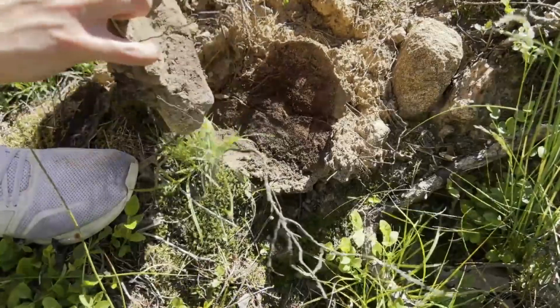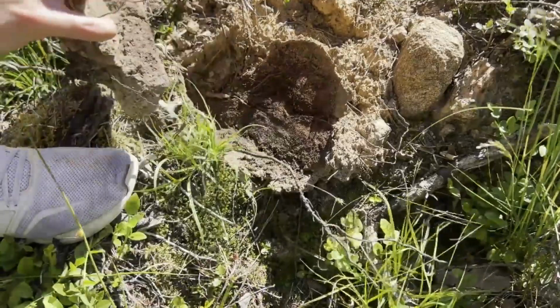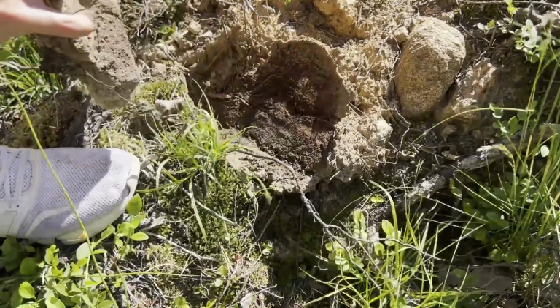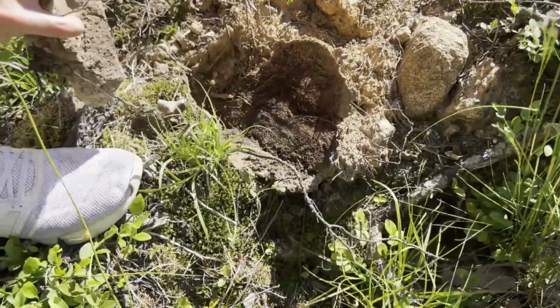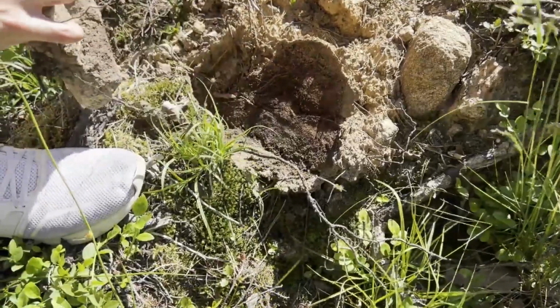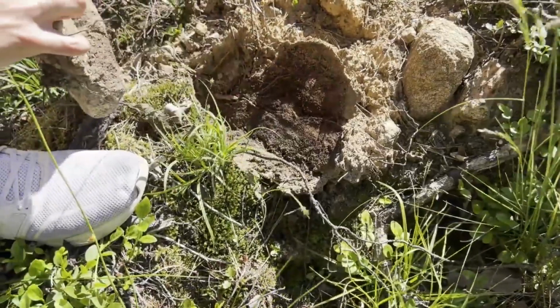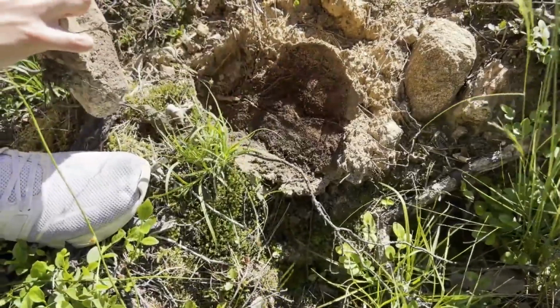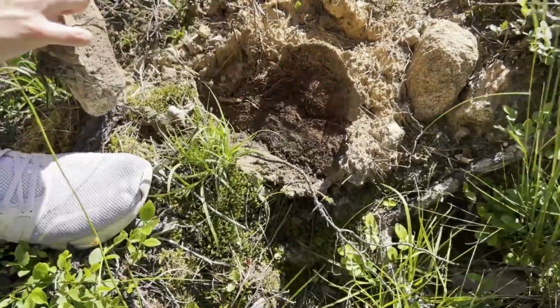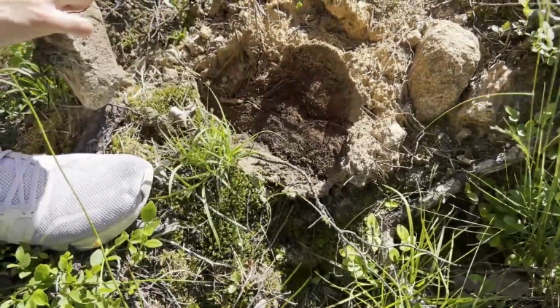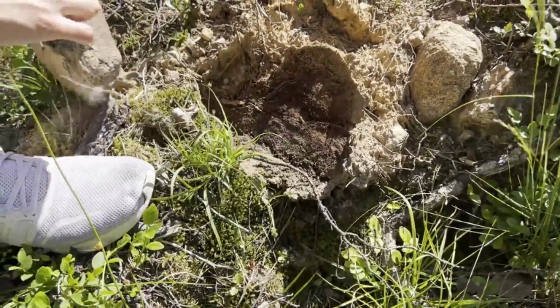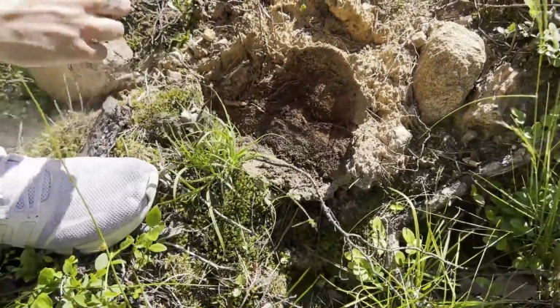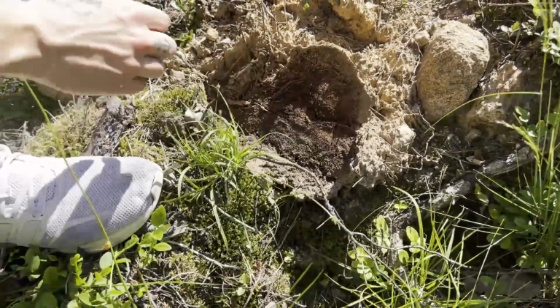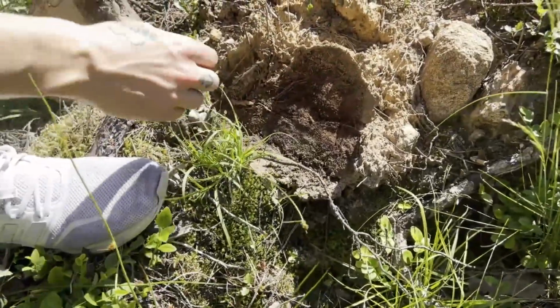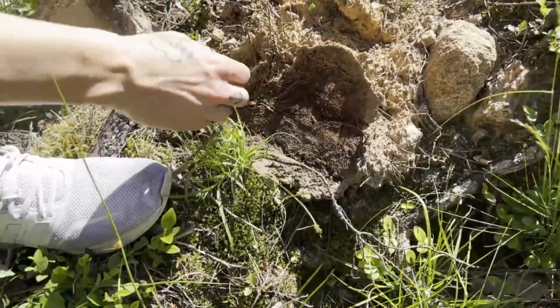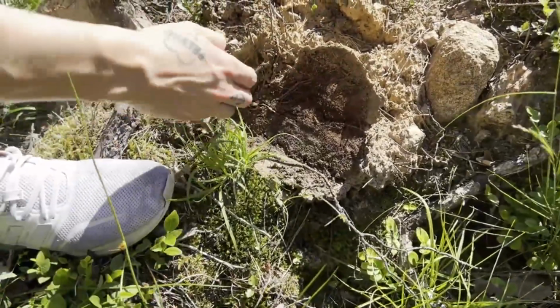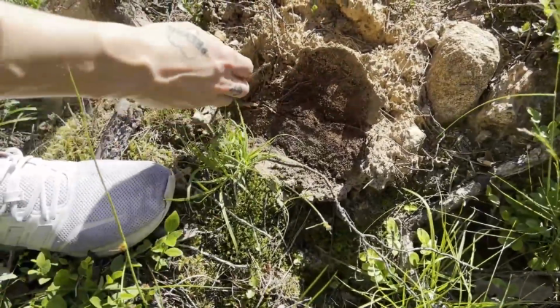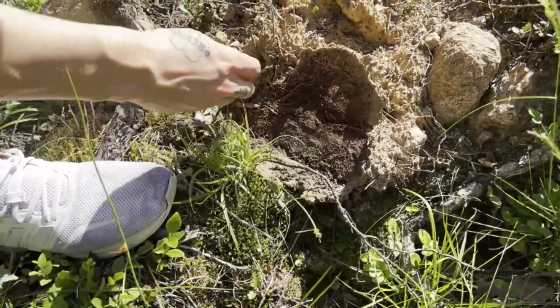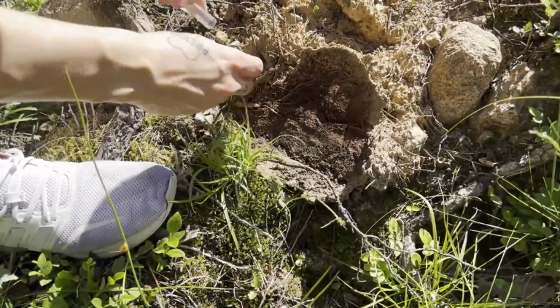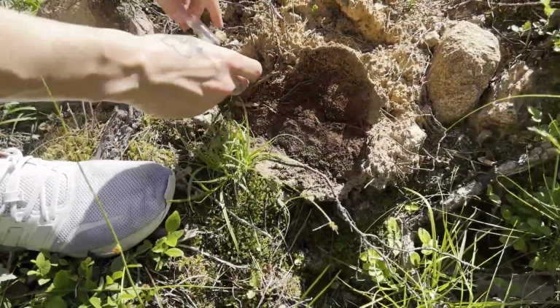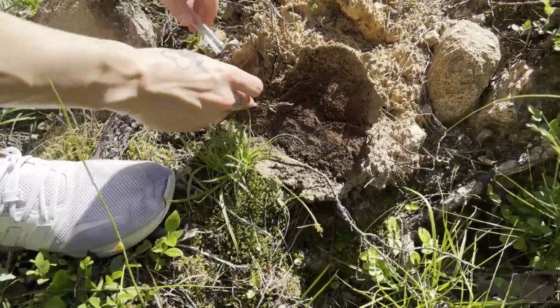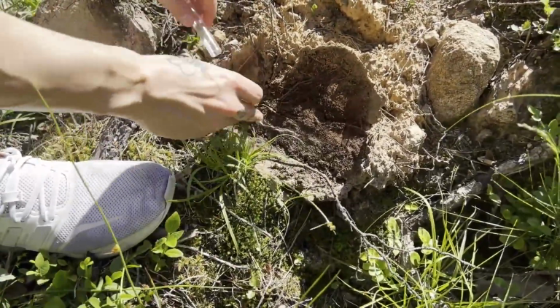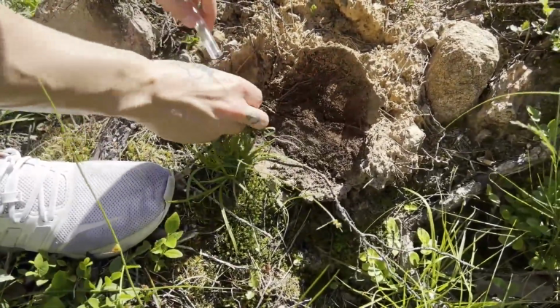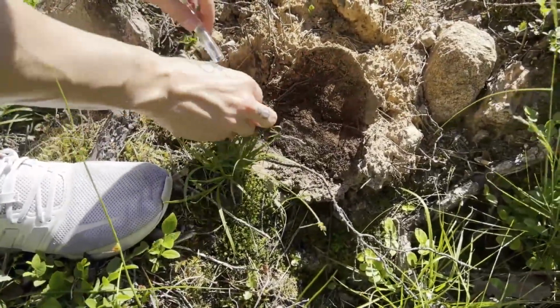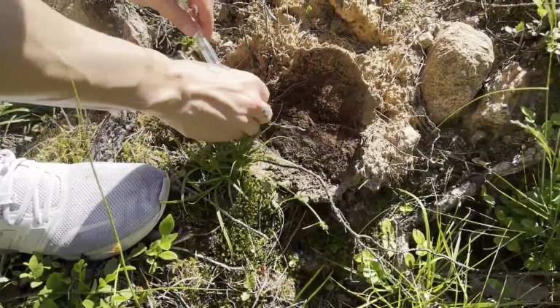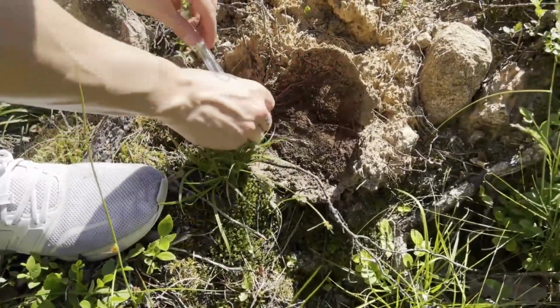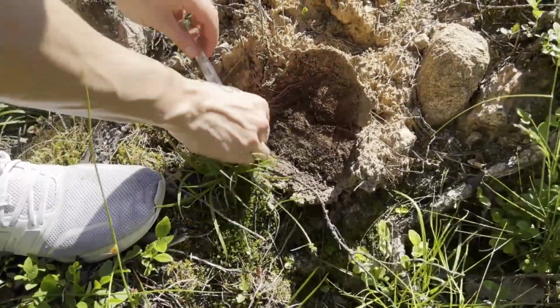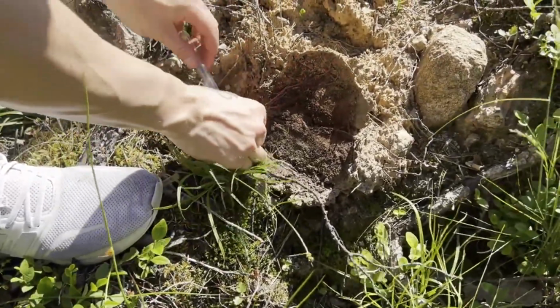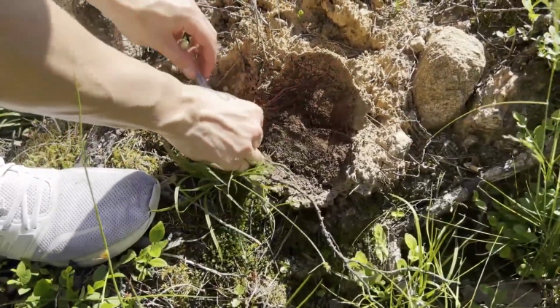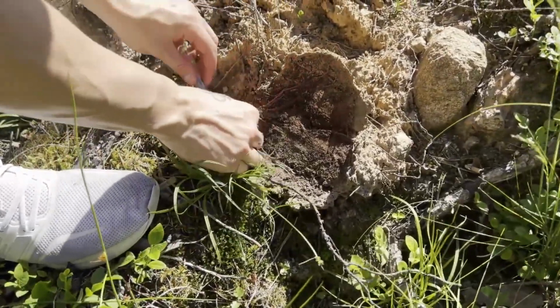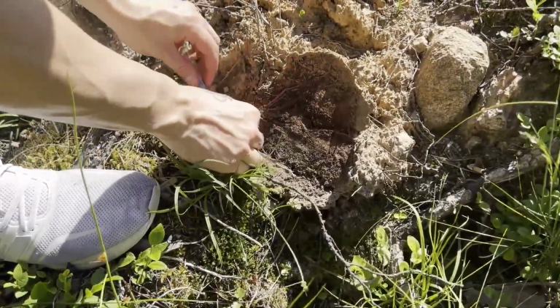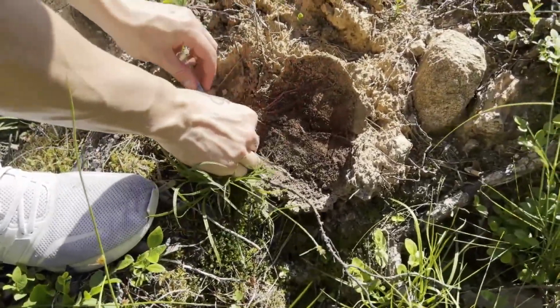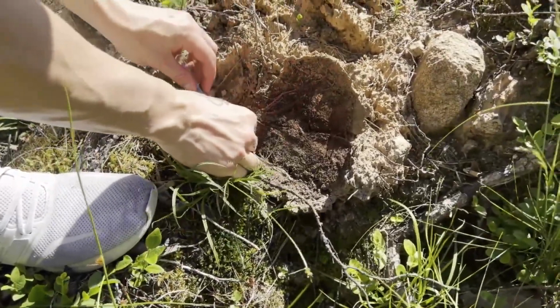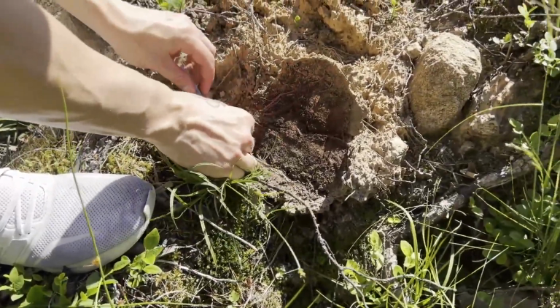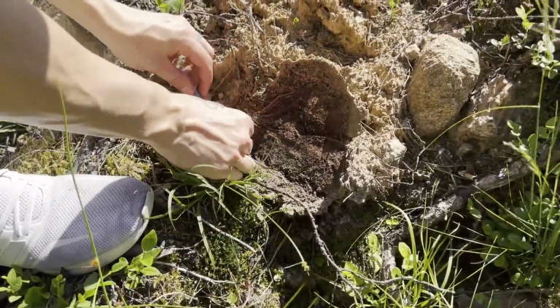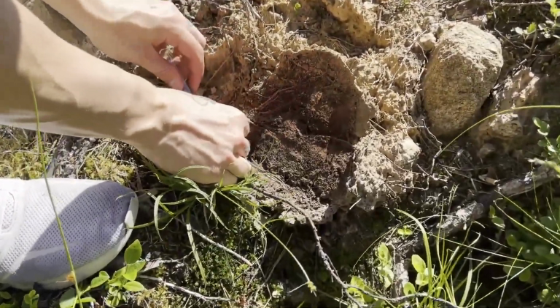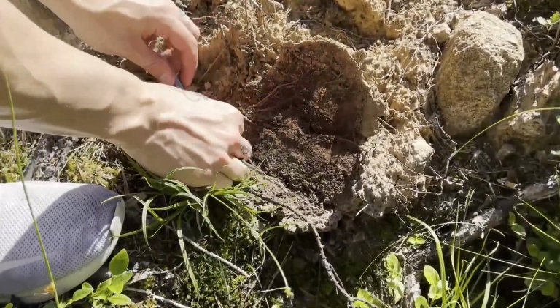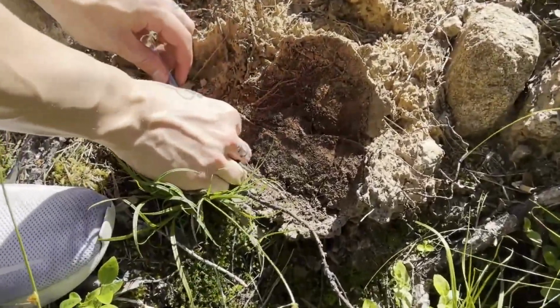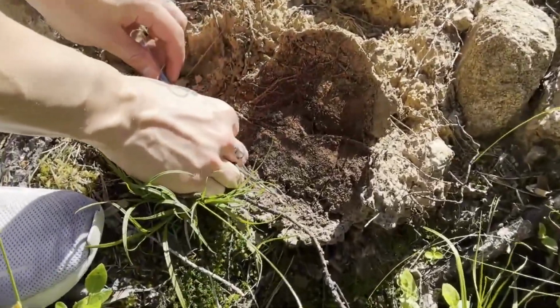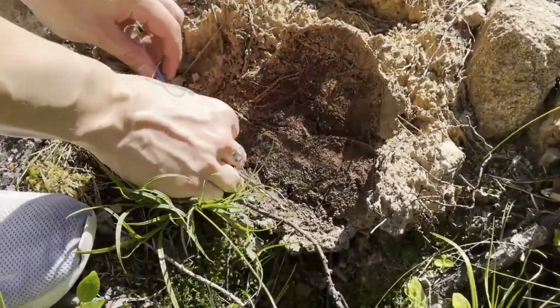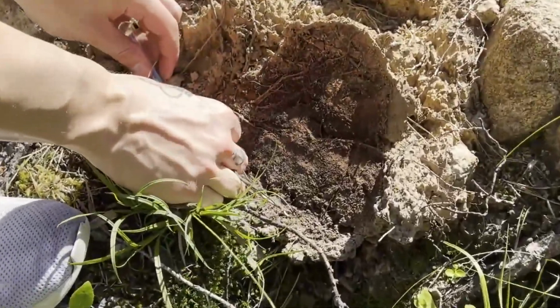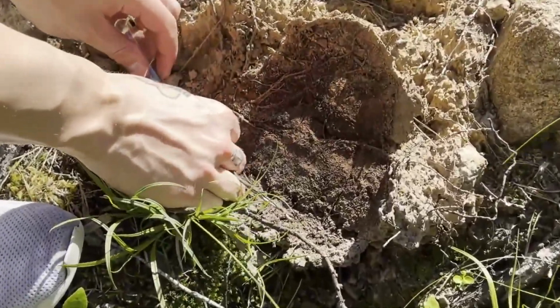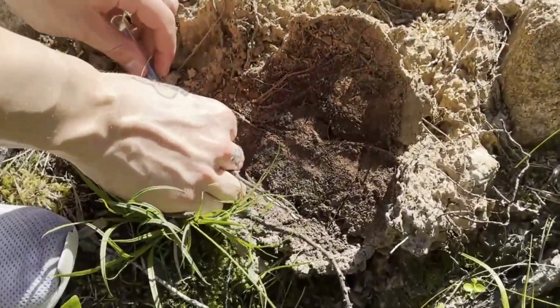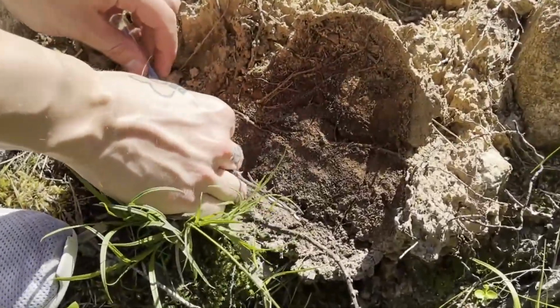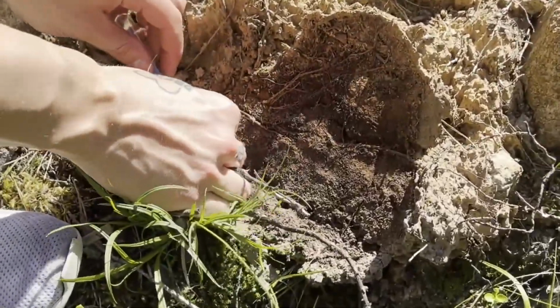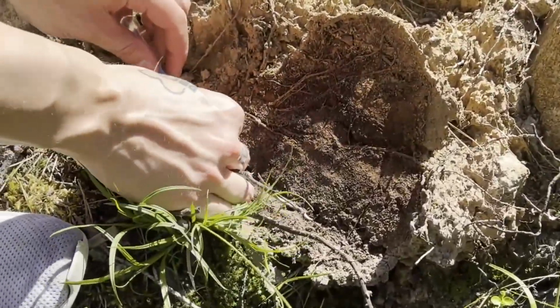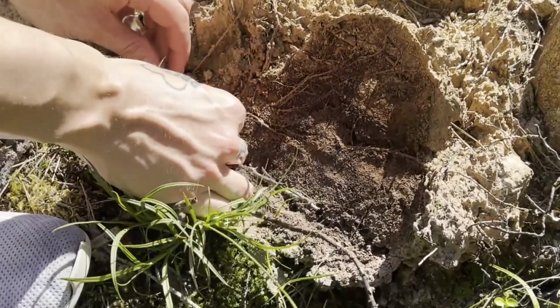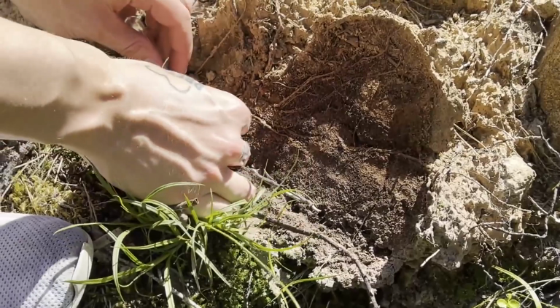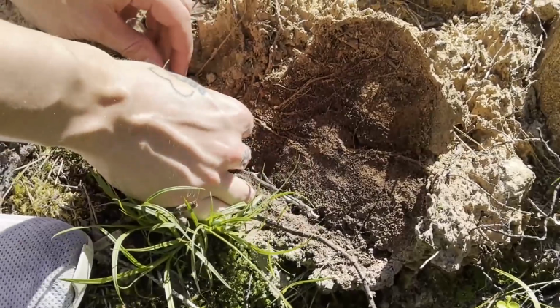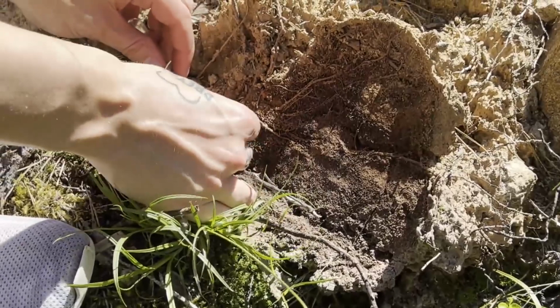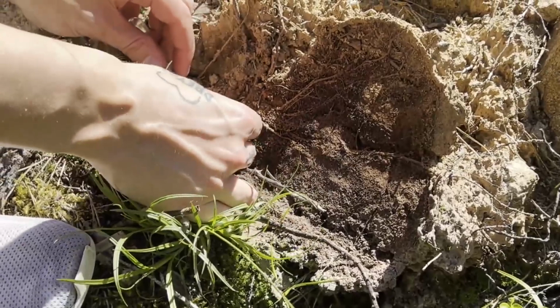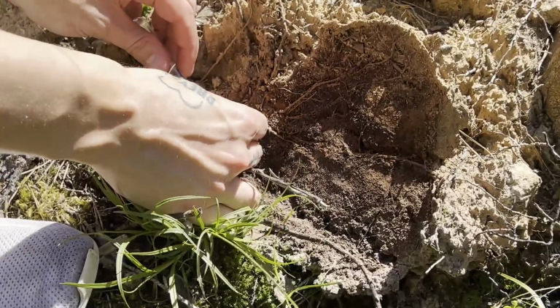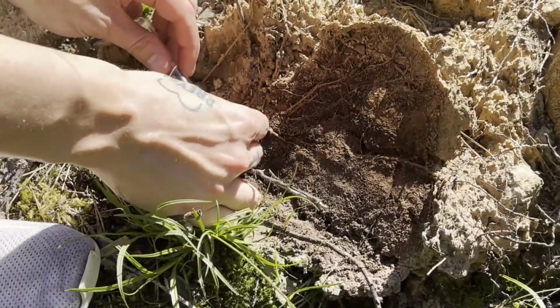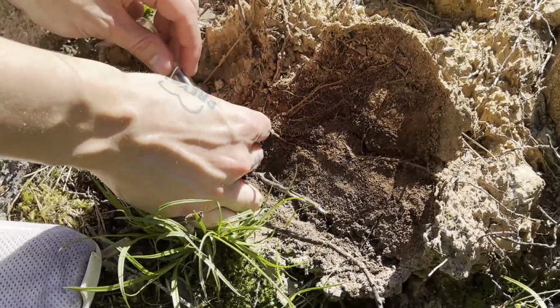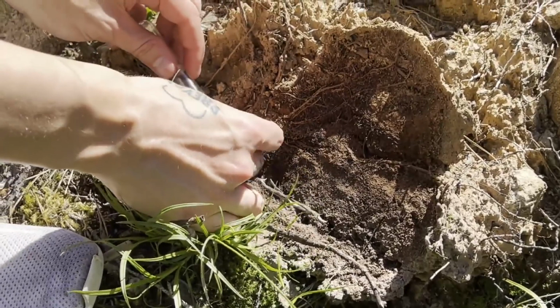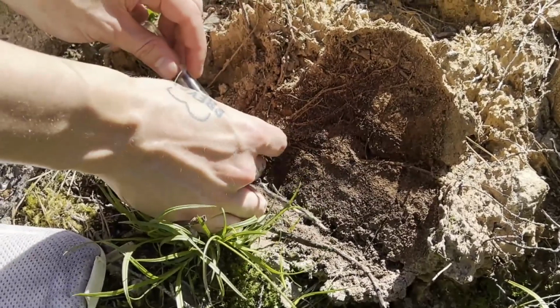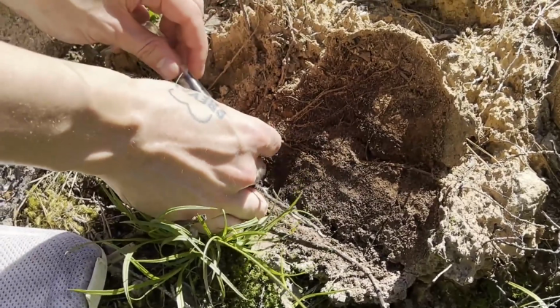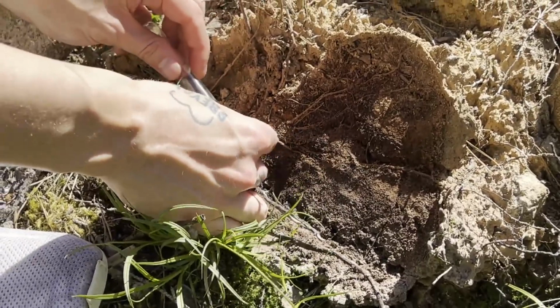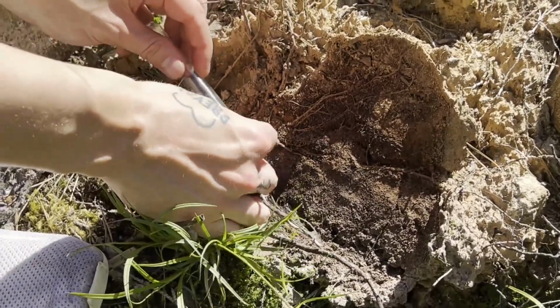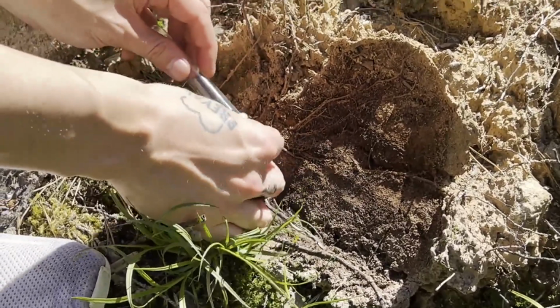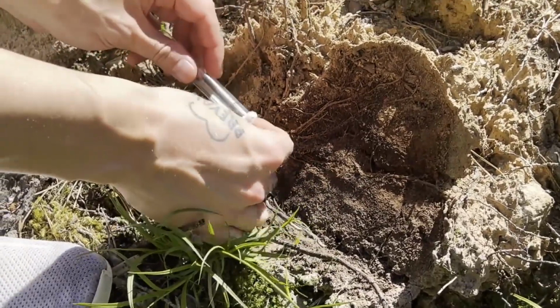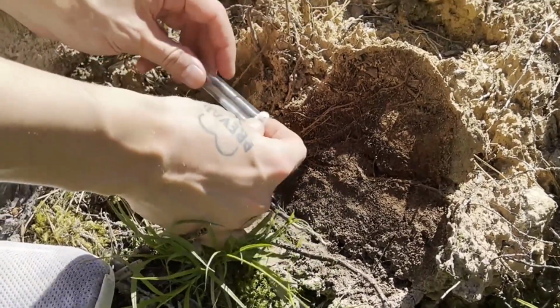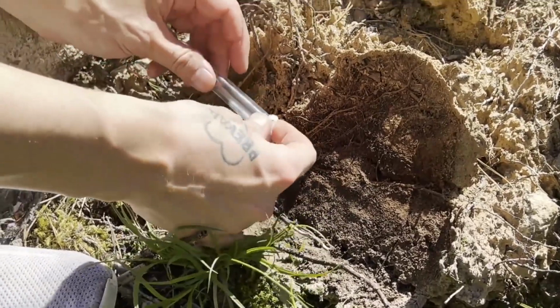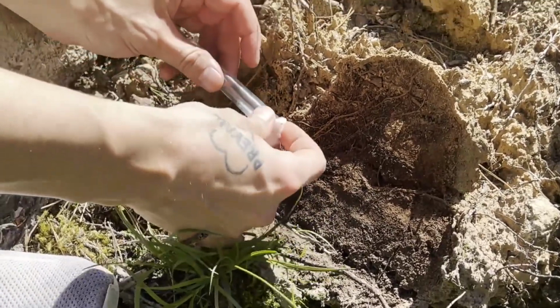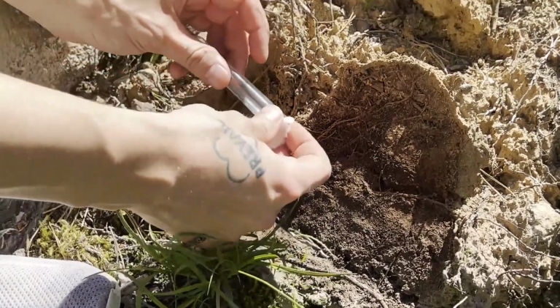Once you turn enough rocks, you will eventually find one. This queen had just landed and was looking to start her colony underneath this rock.